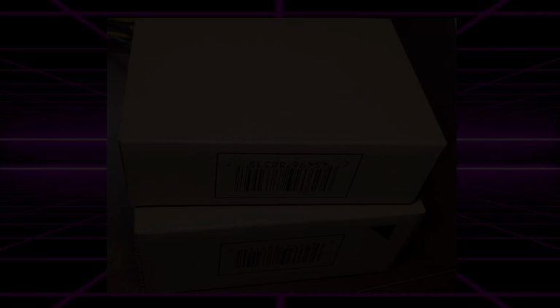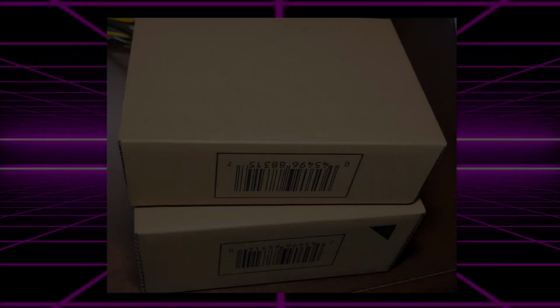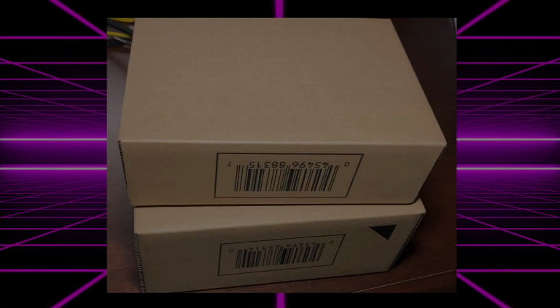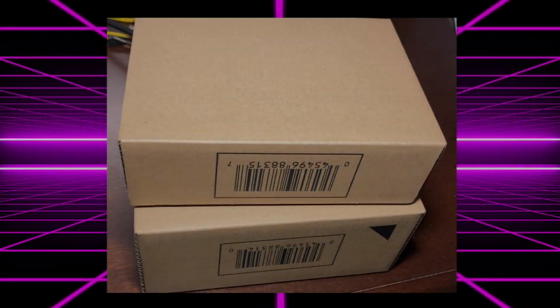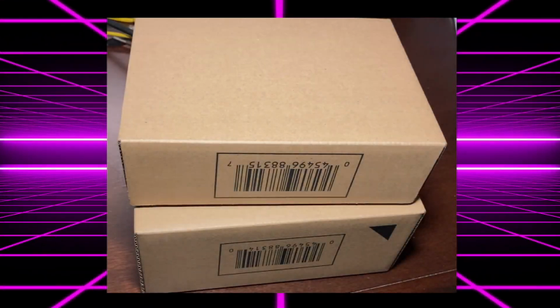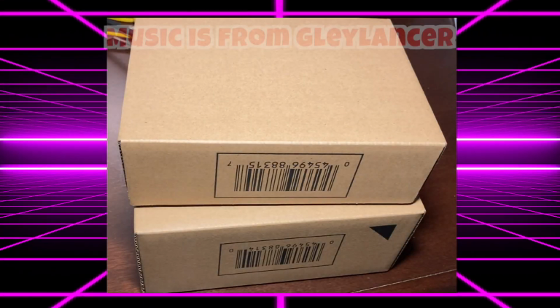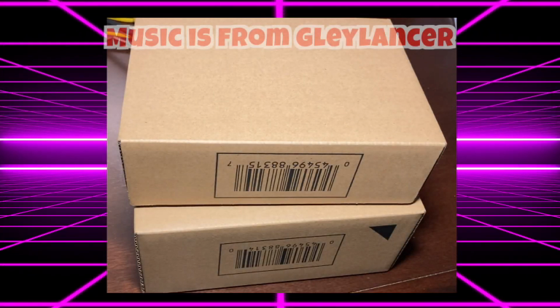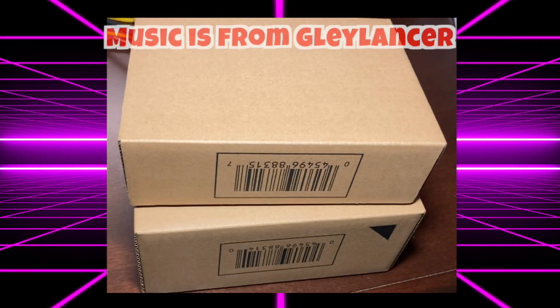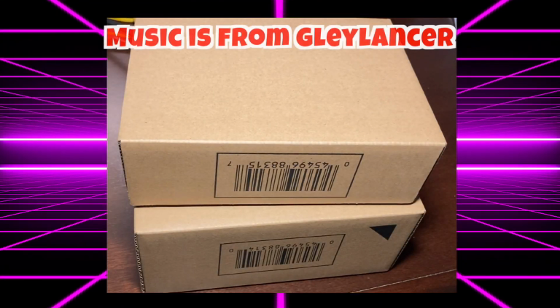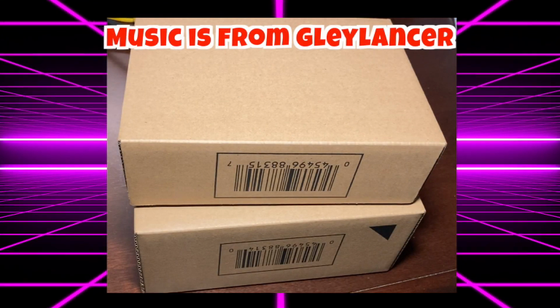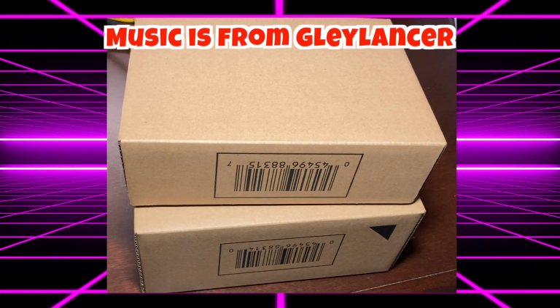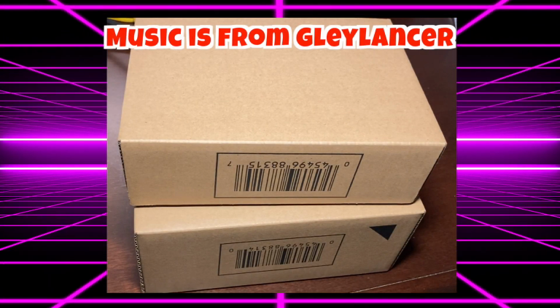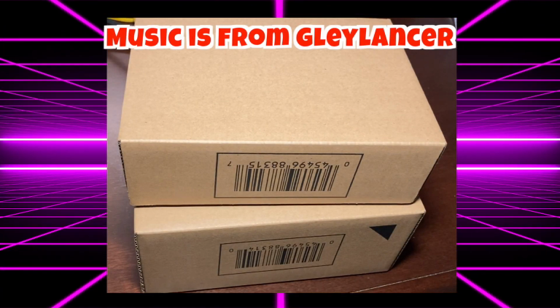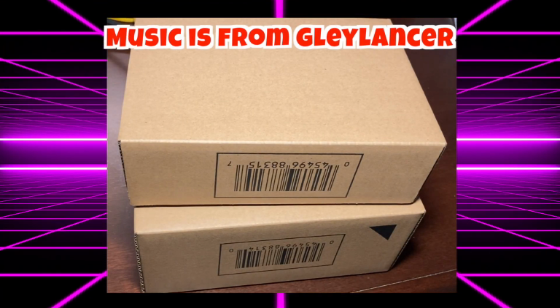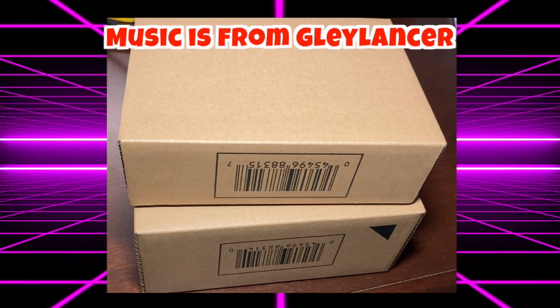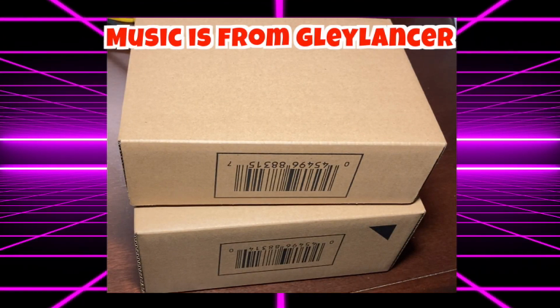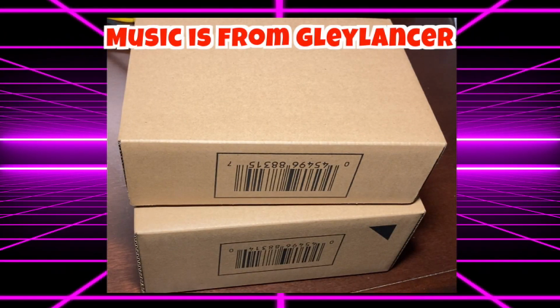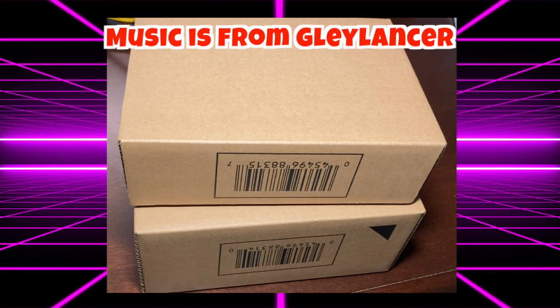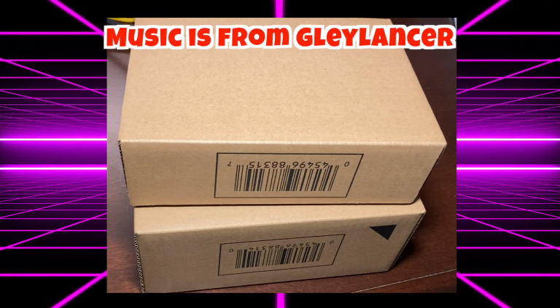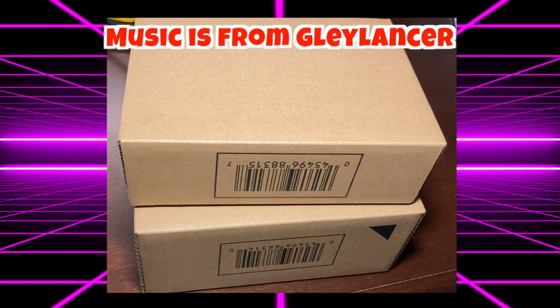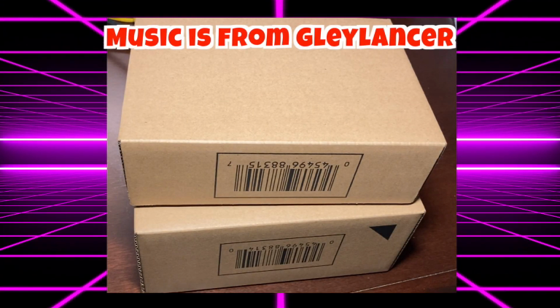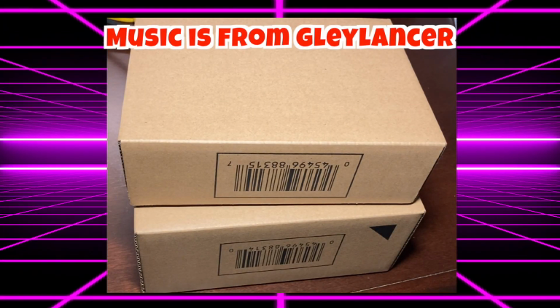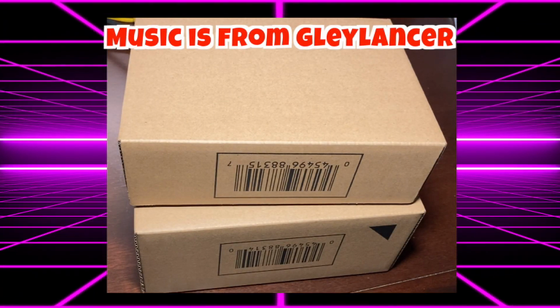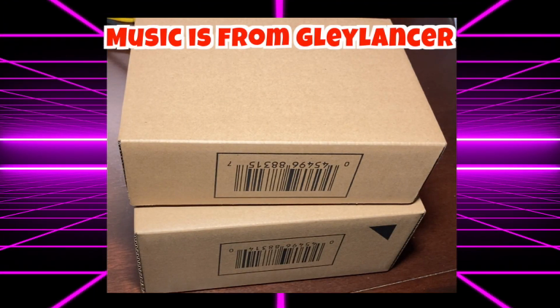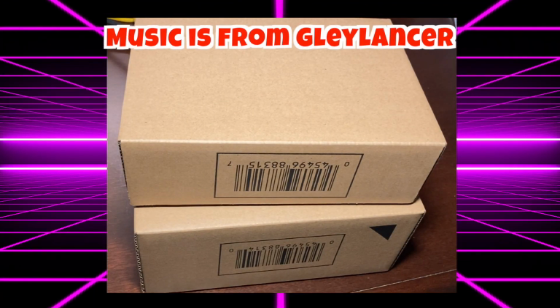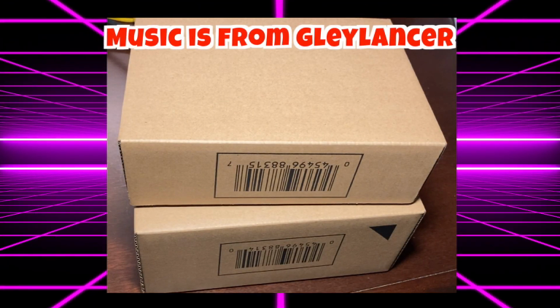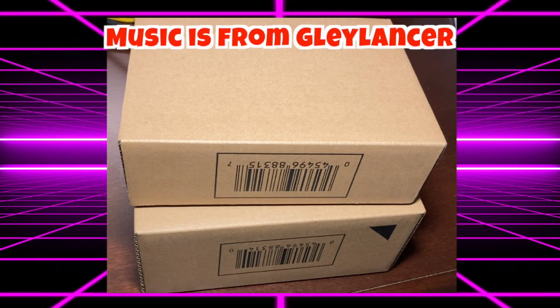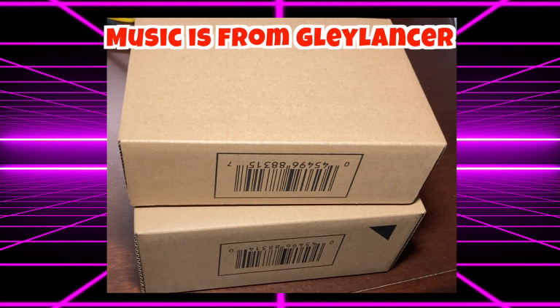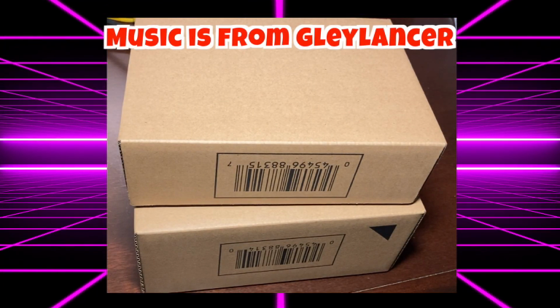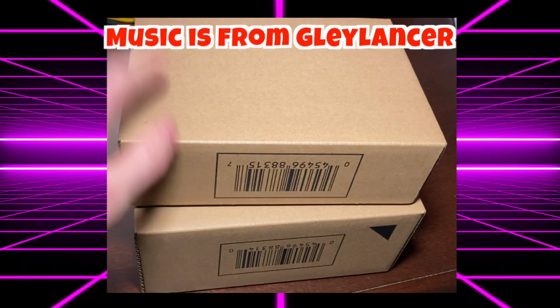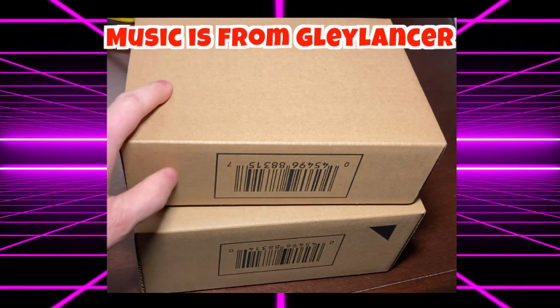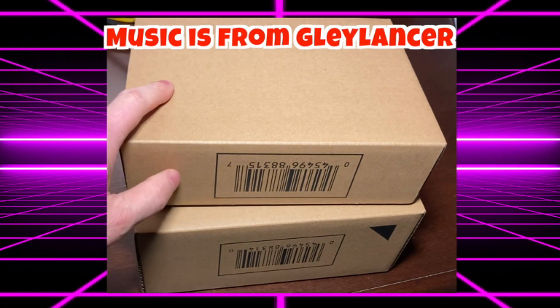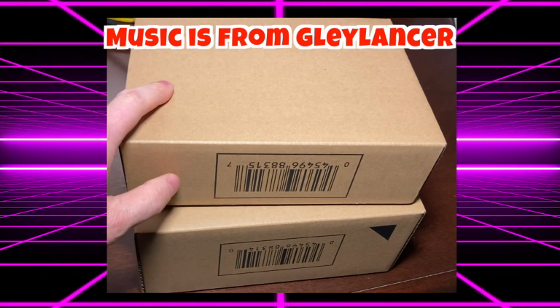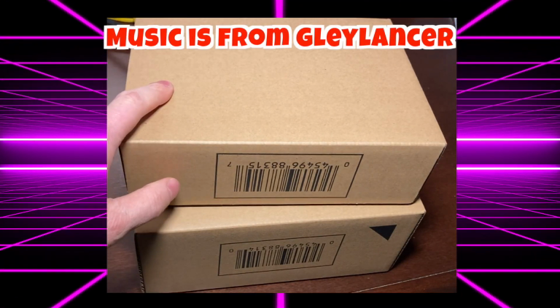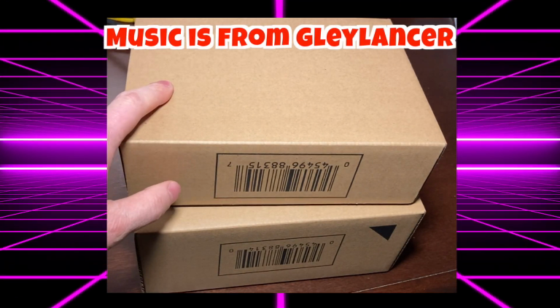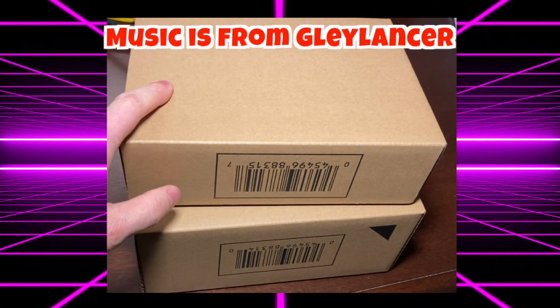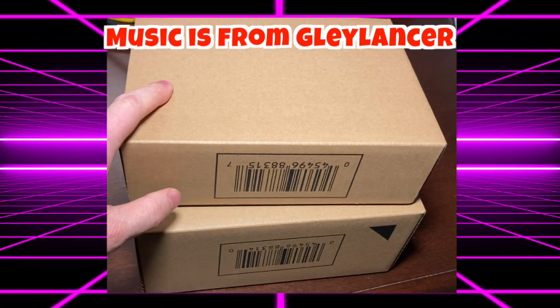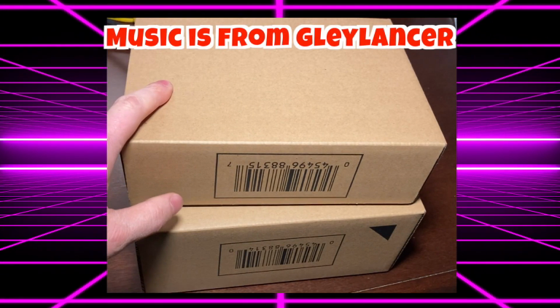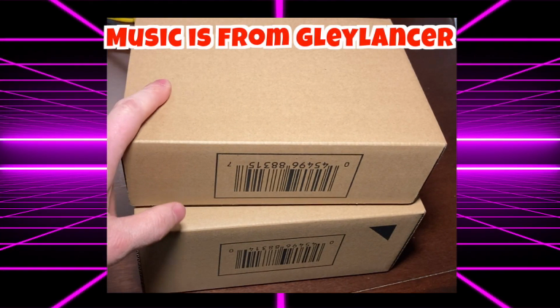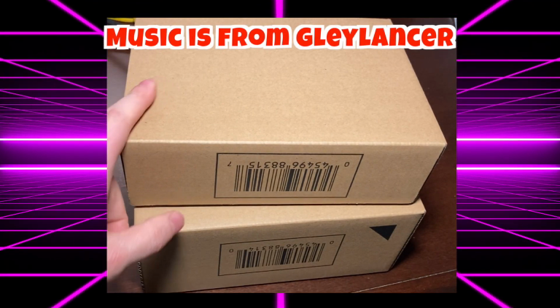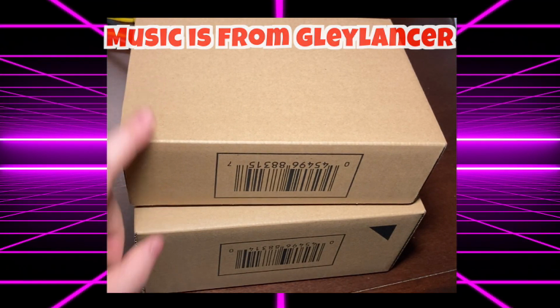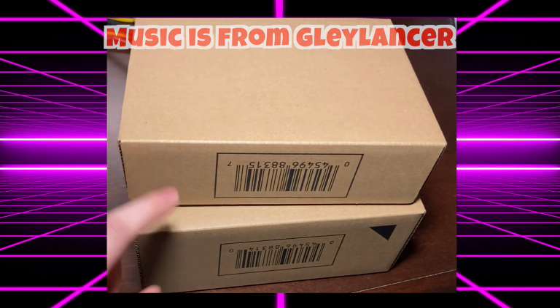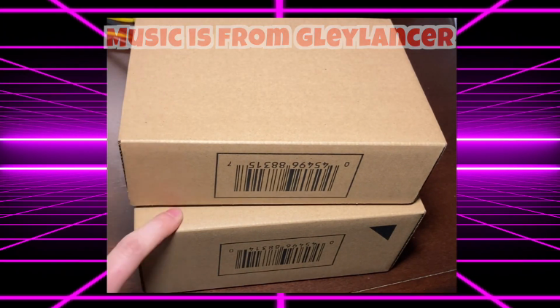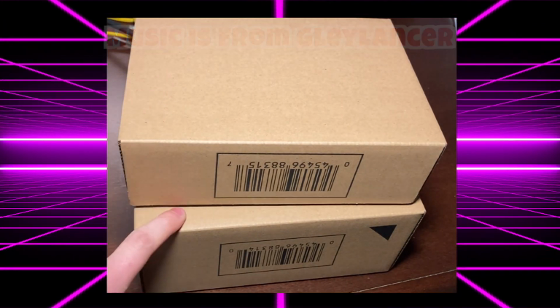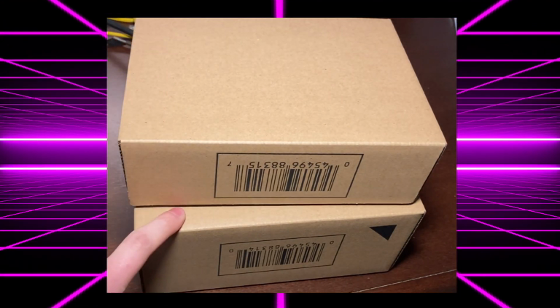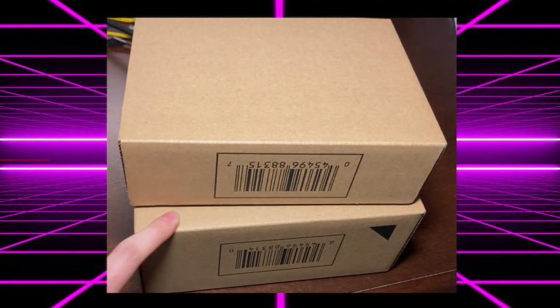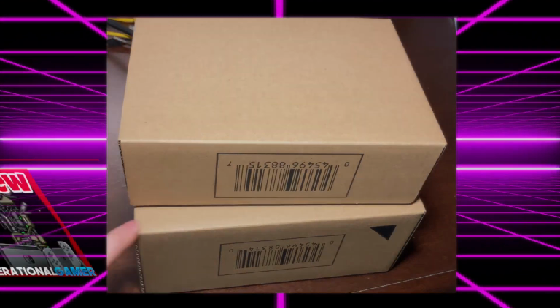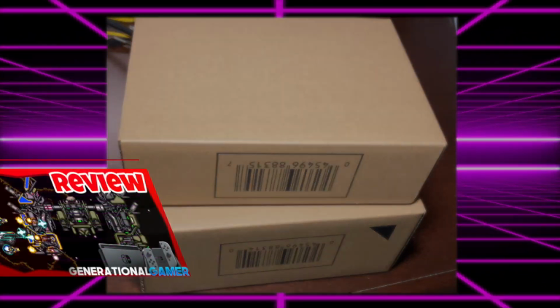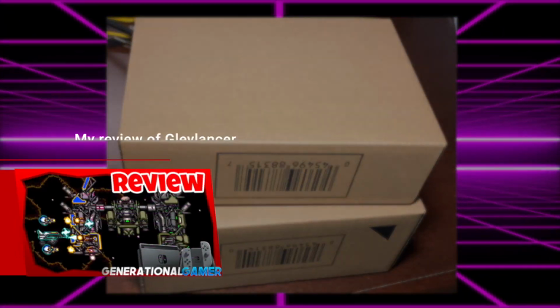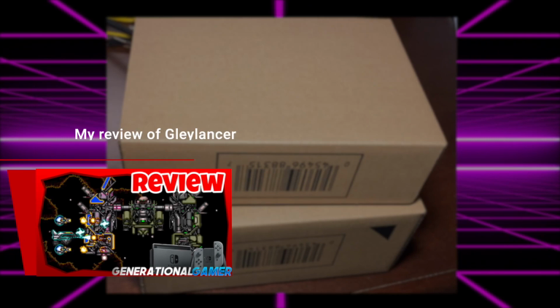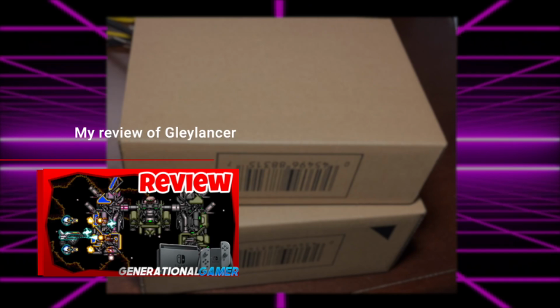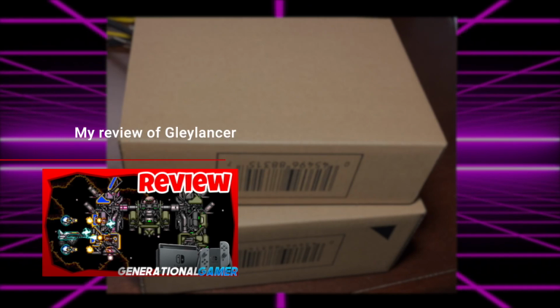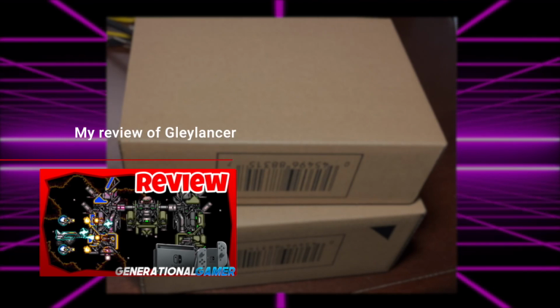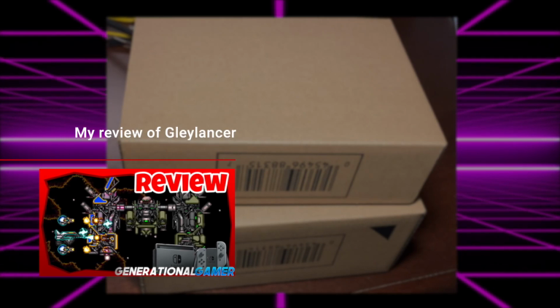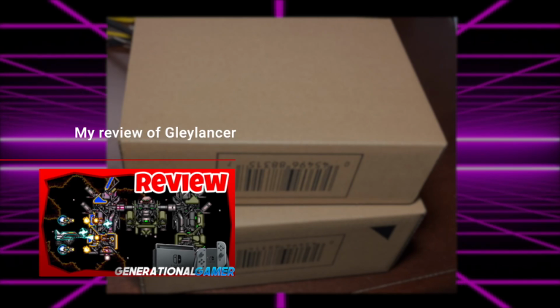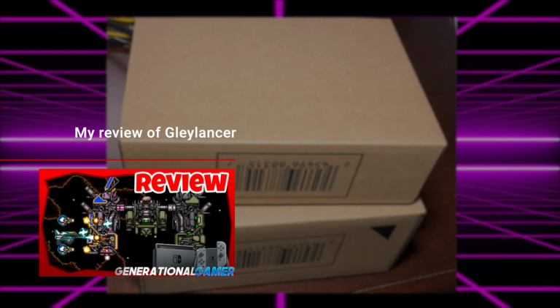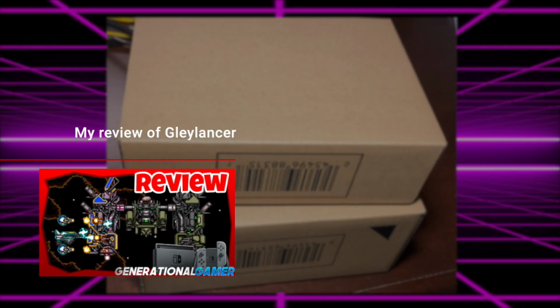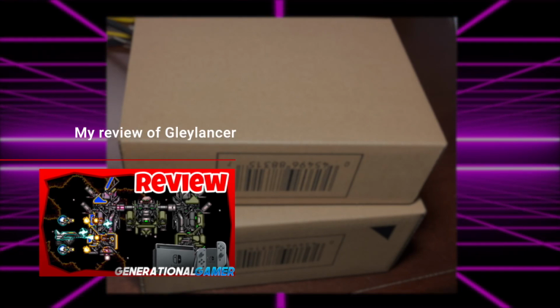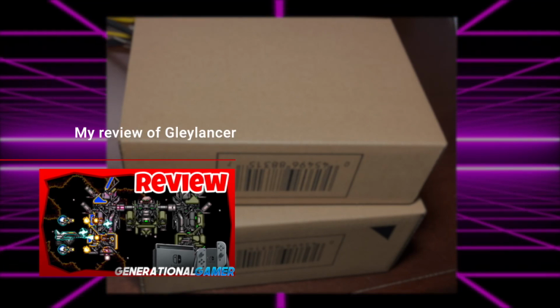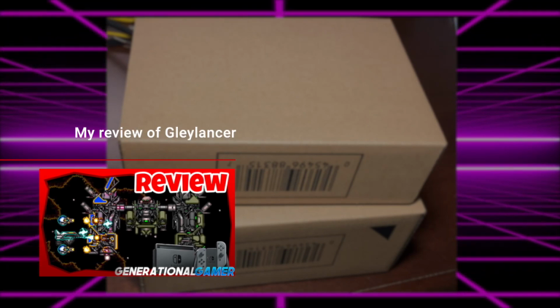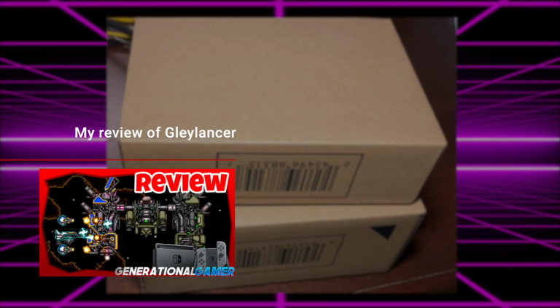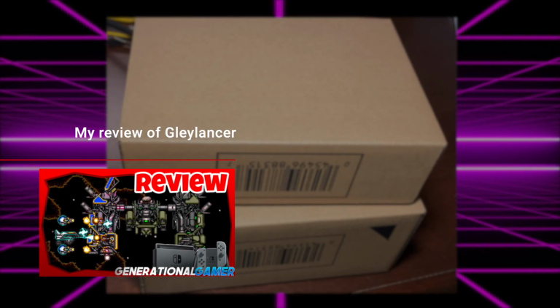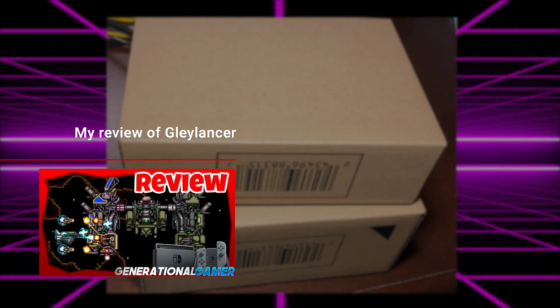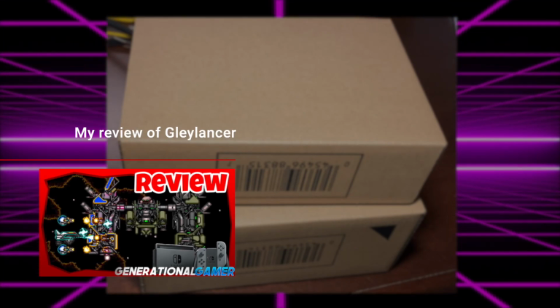Hello, and welcome to the Generational Gamer. These have just arrived from Nintendo.